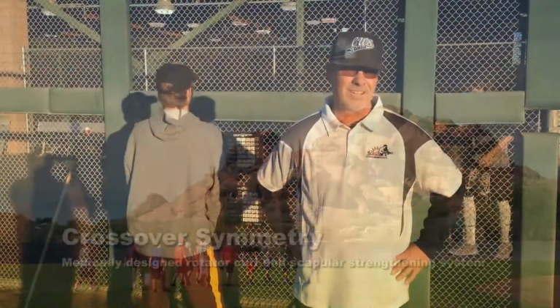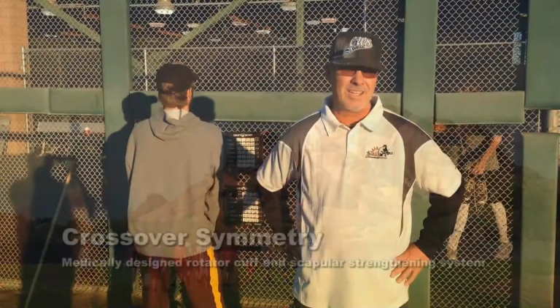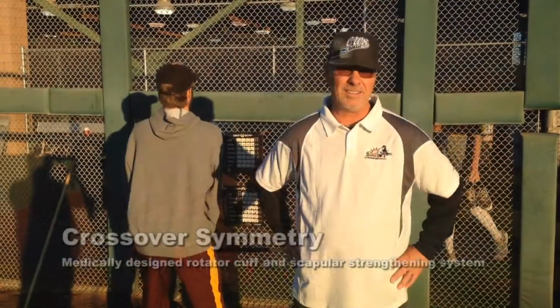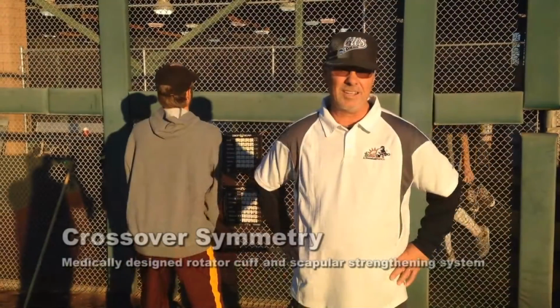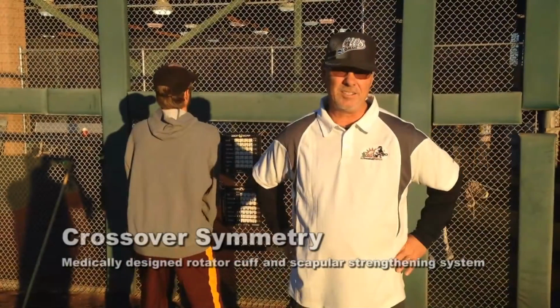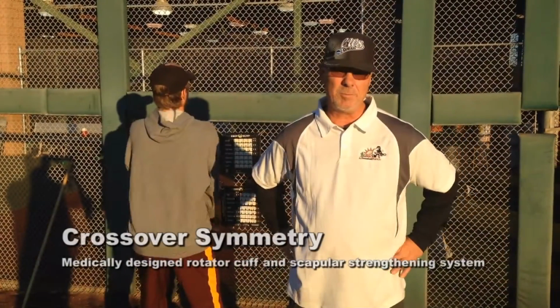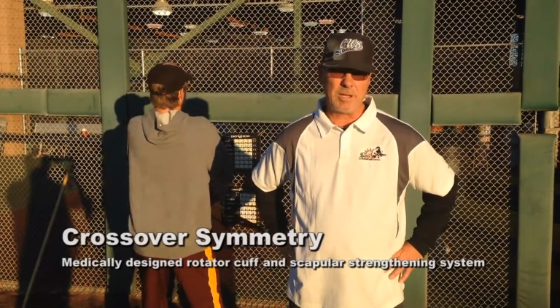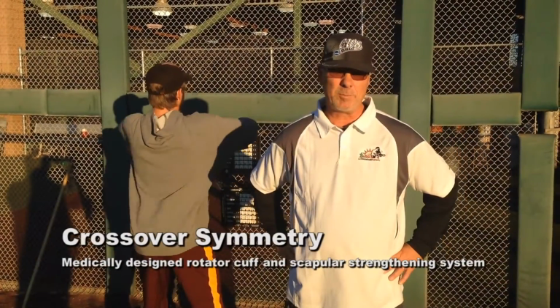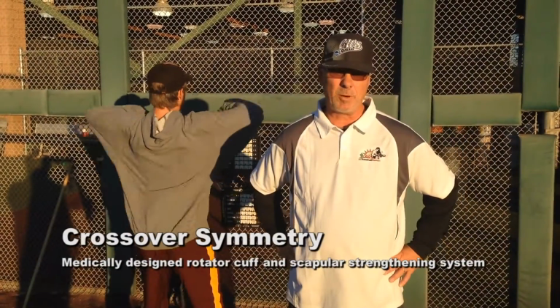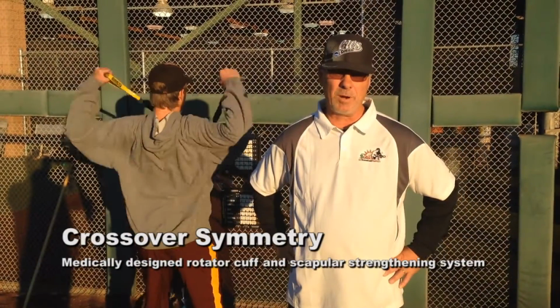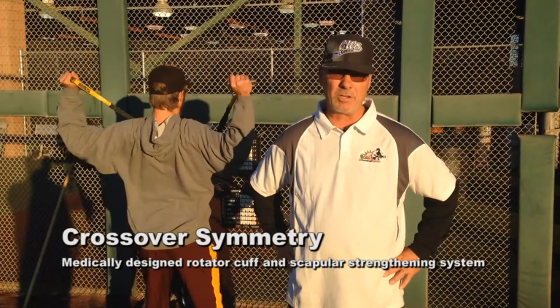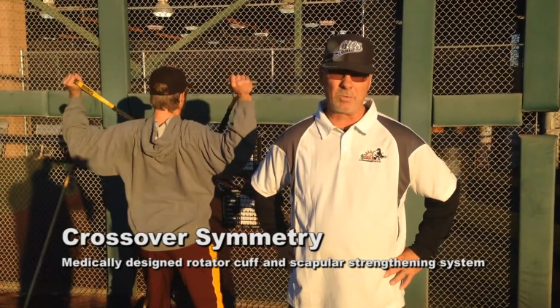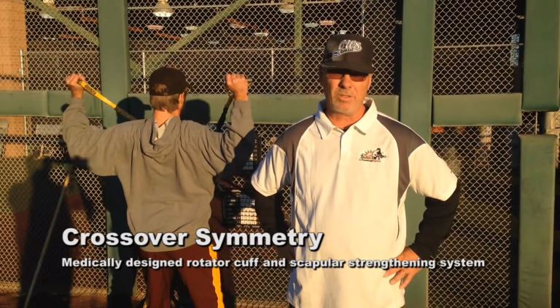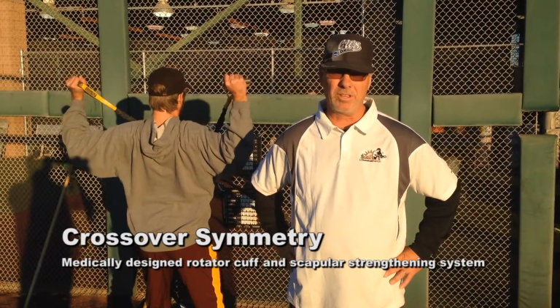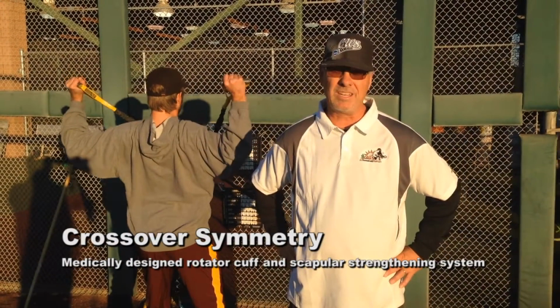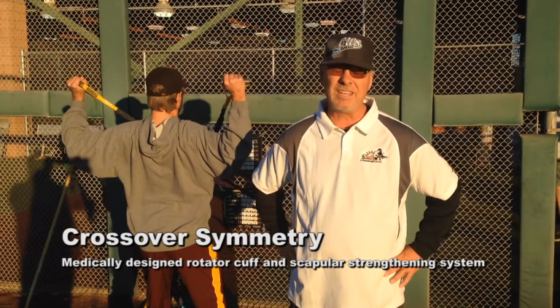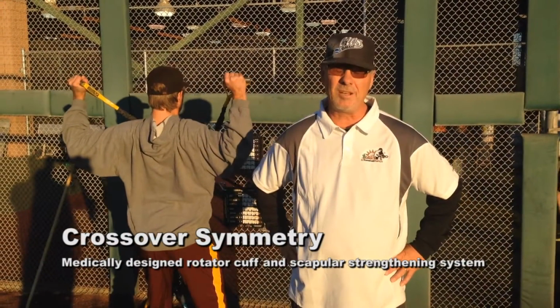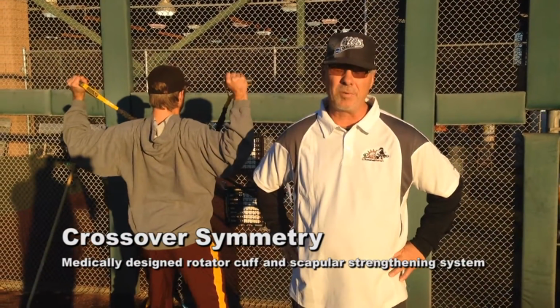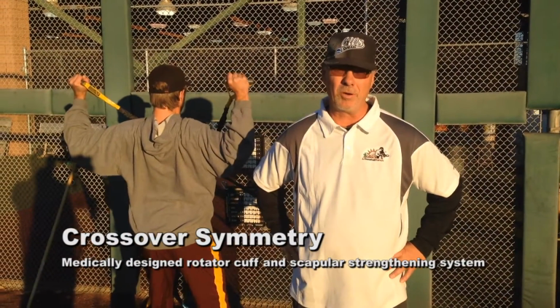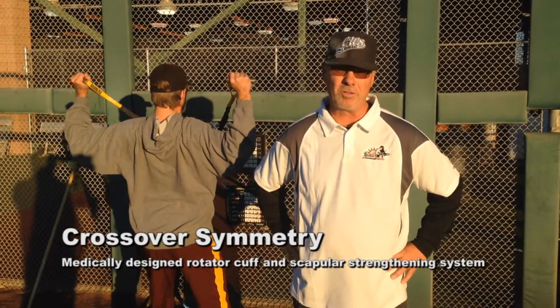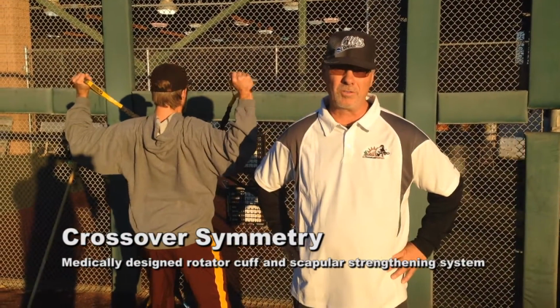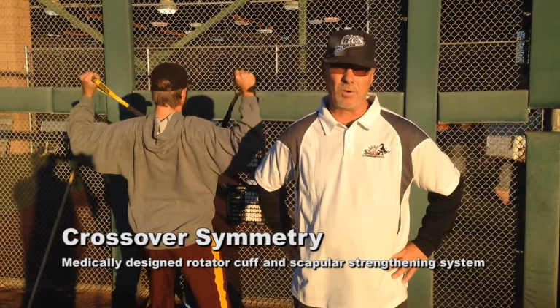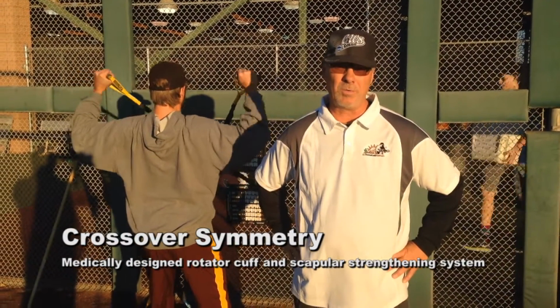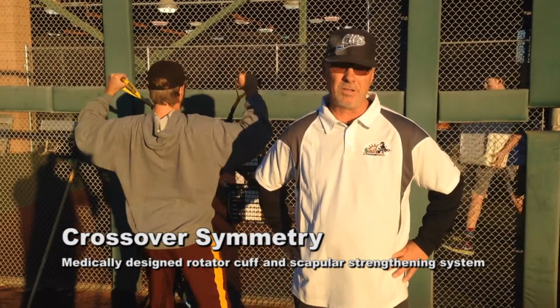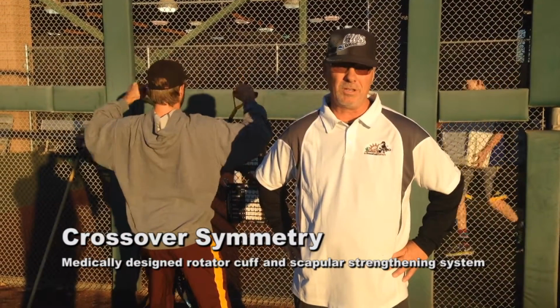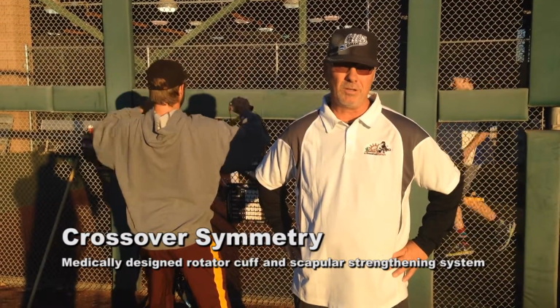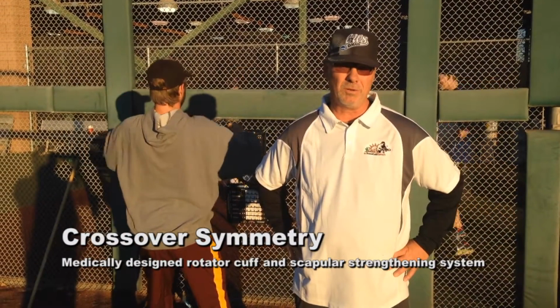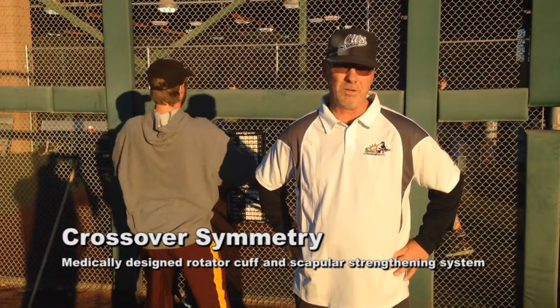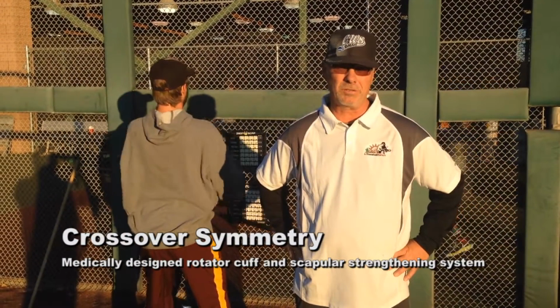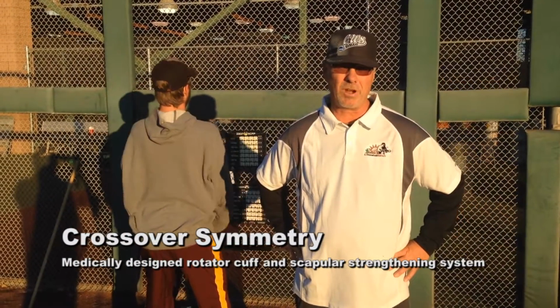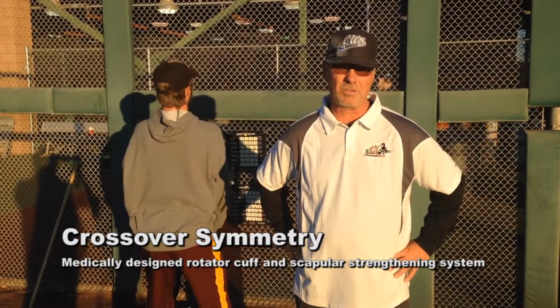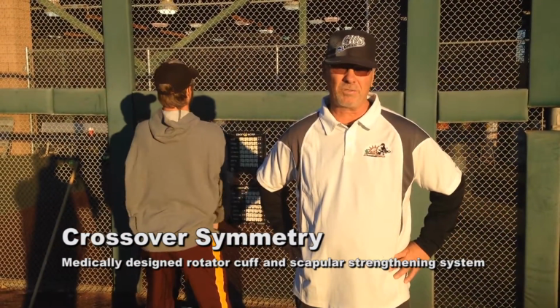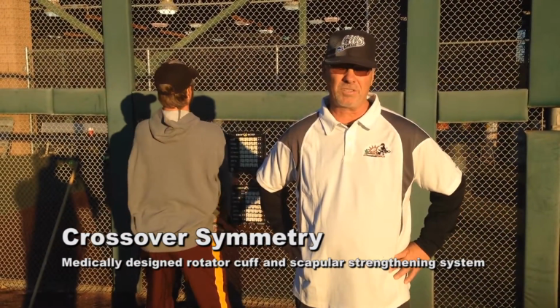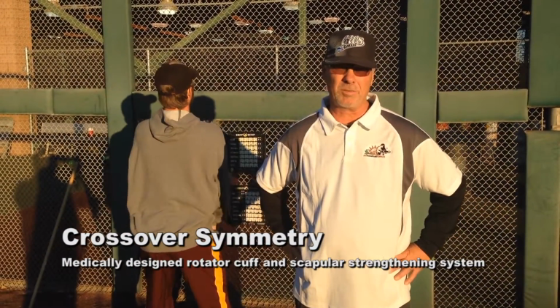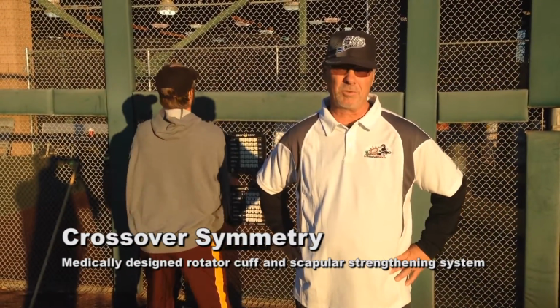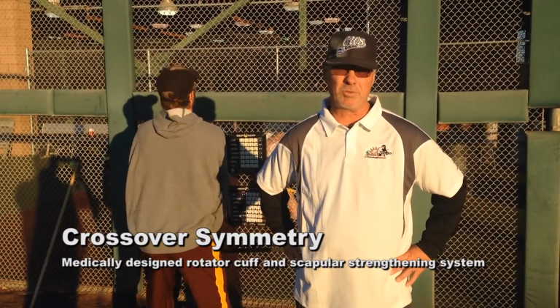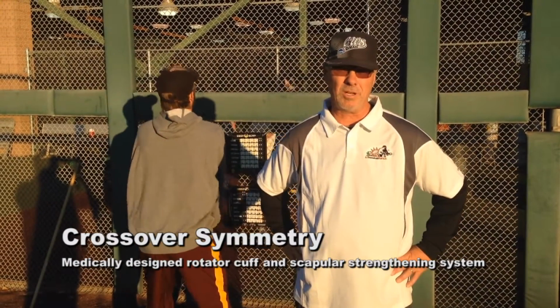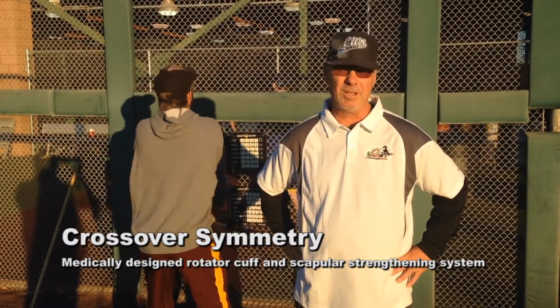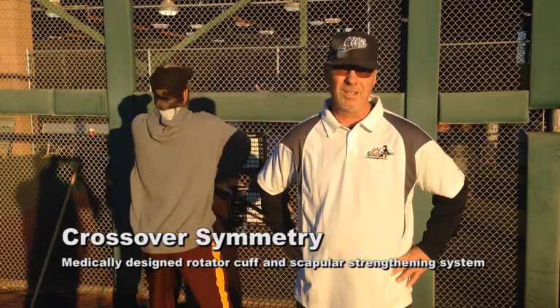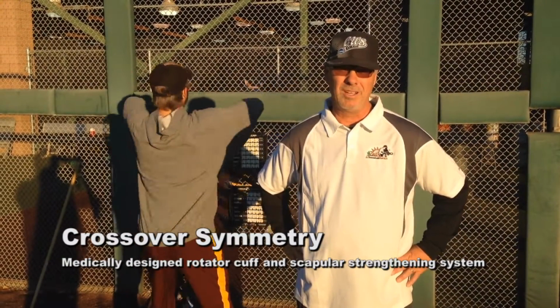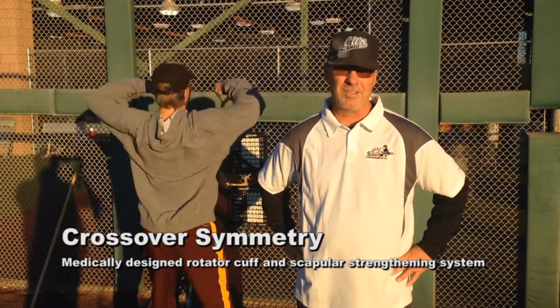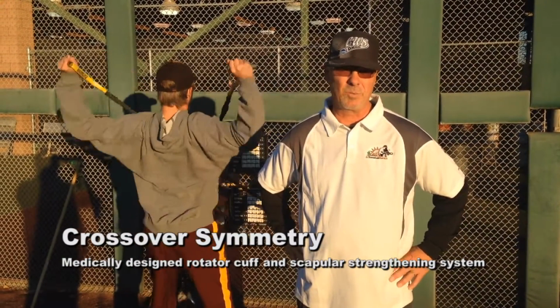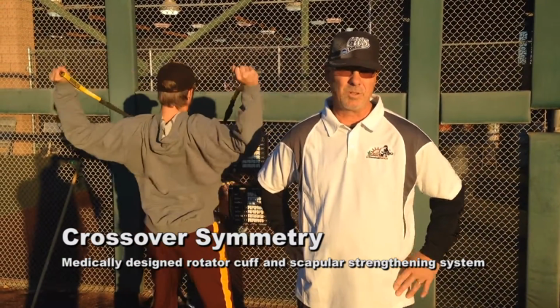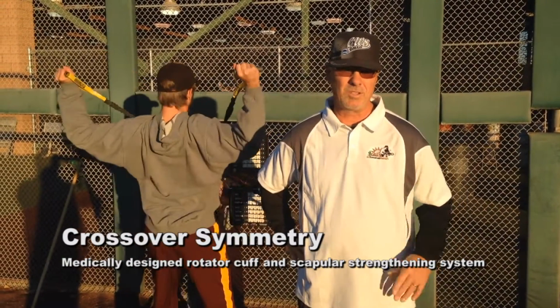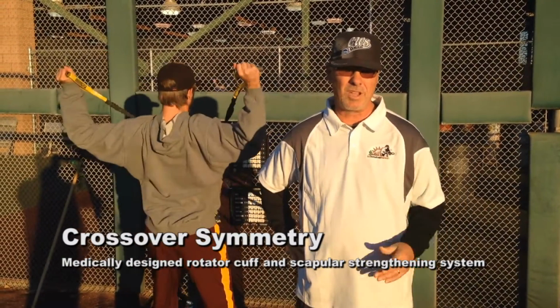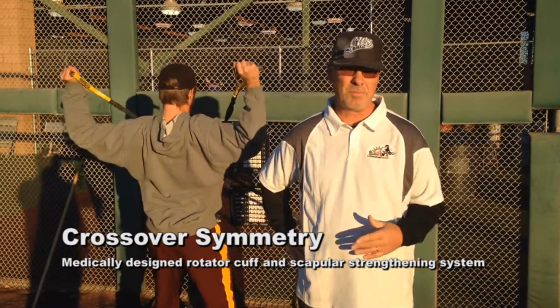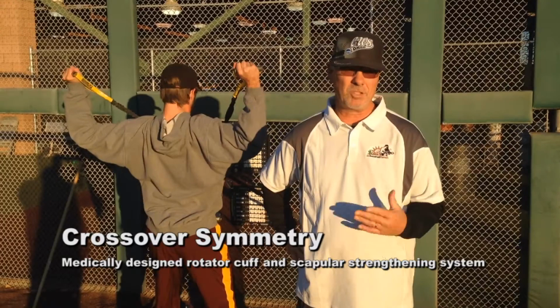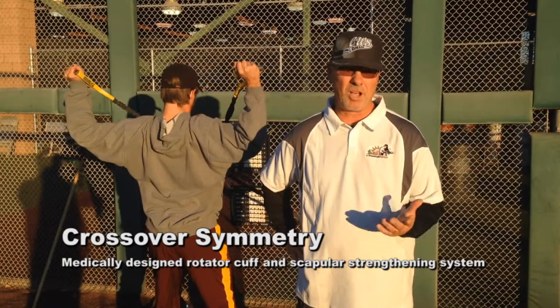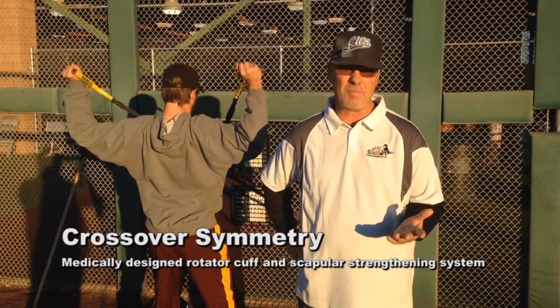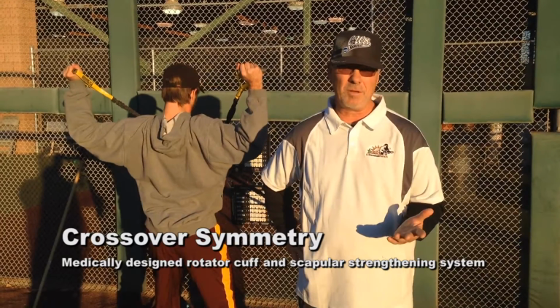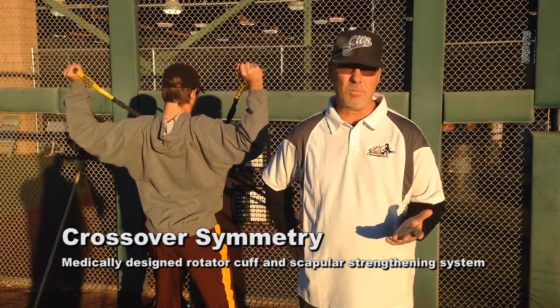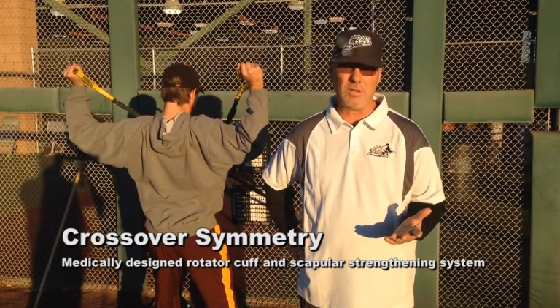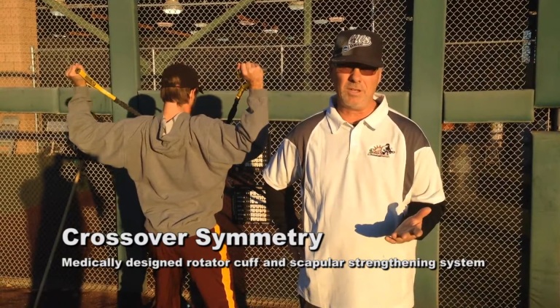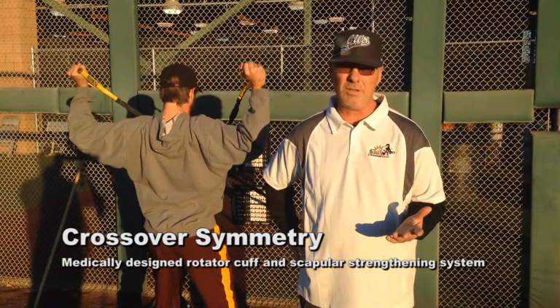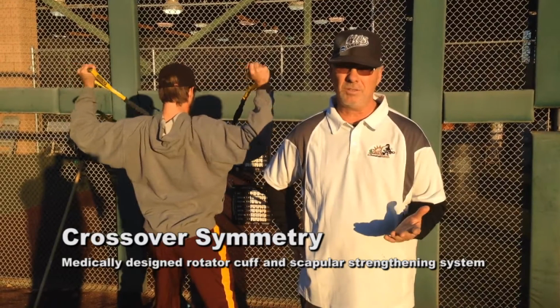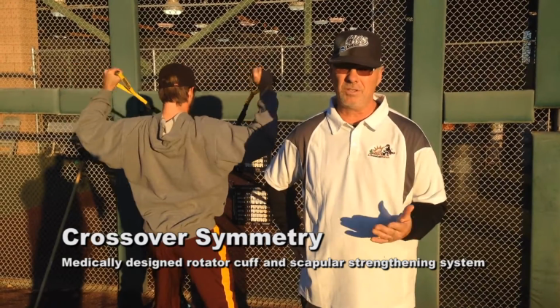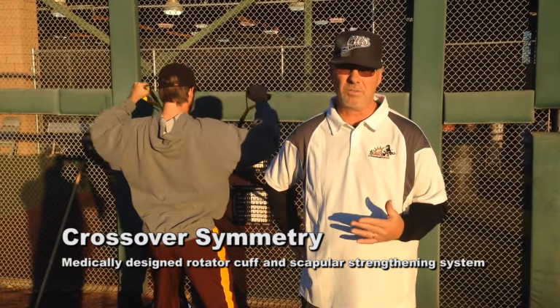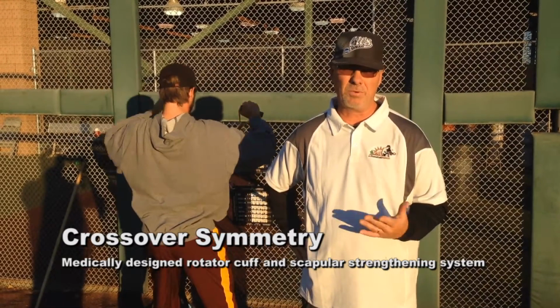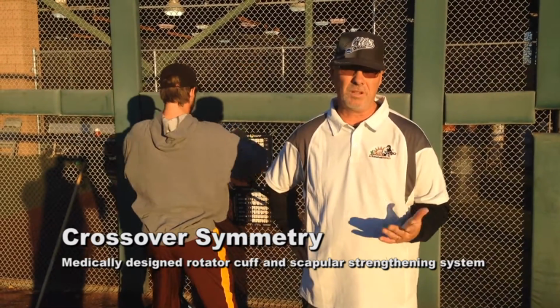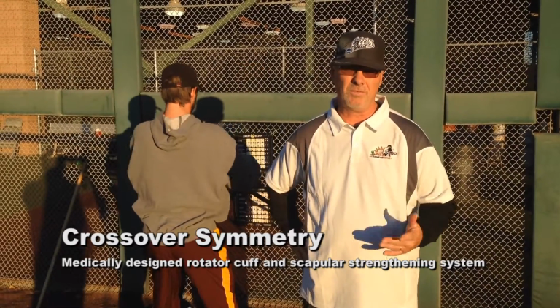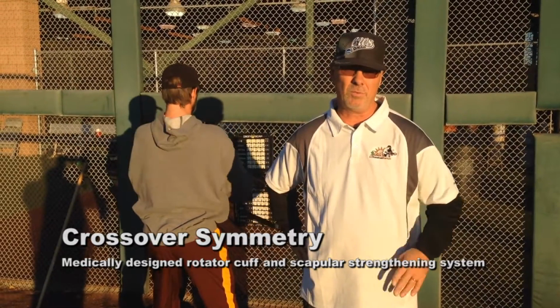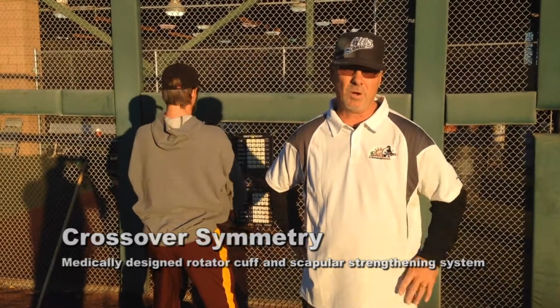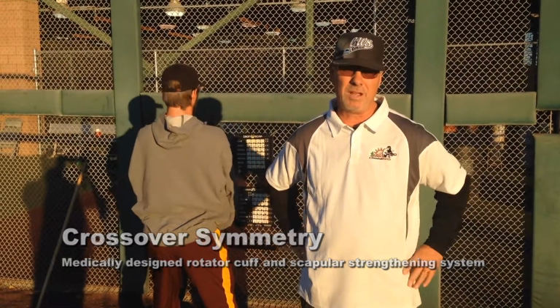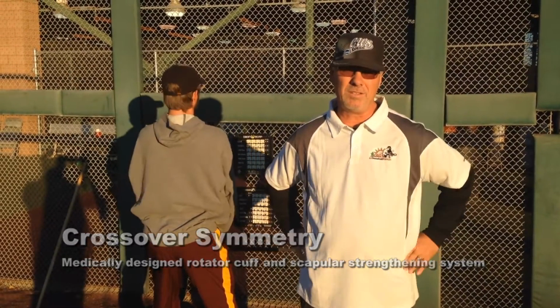At the AZ Baseball Ranch, one of the key components of what we do is crossover symmetry. It's one-stop shopping. We use it in three different ways.